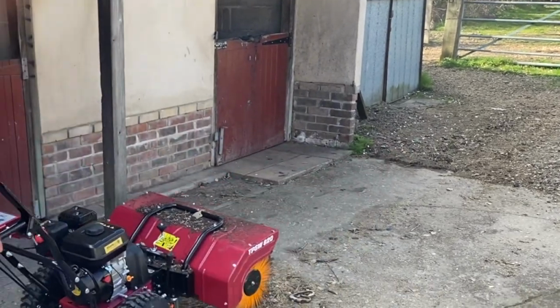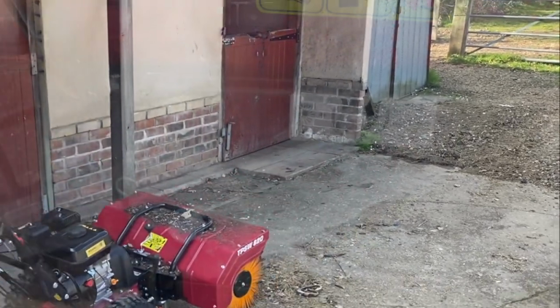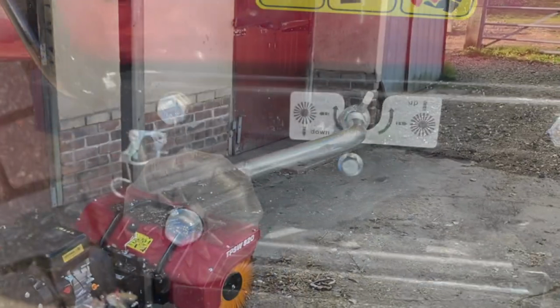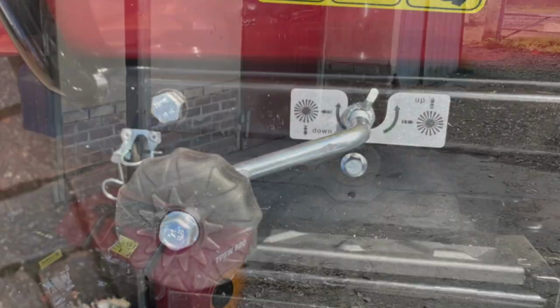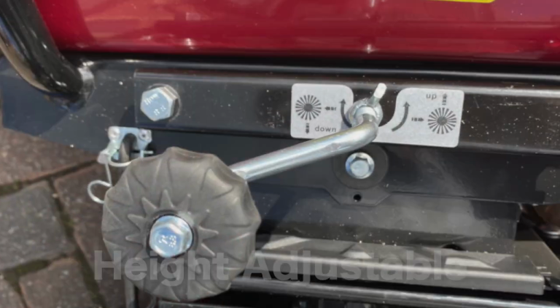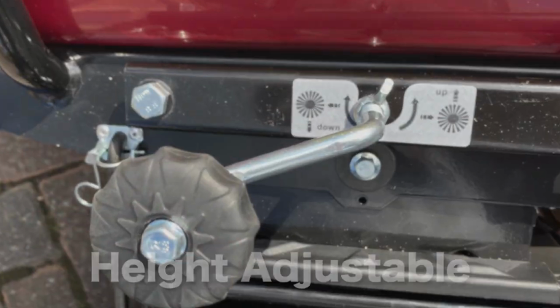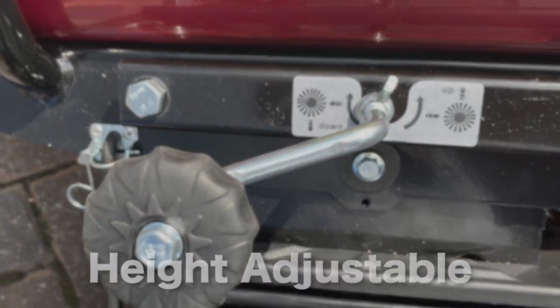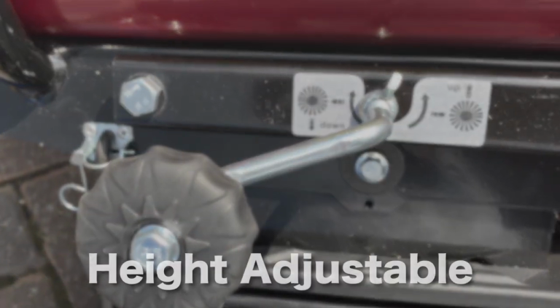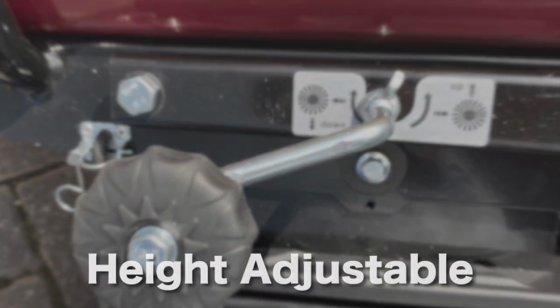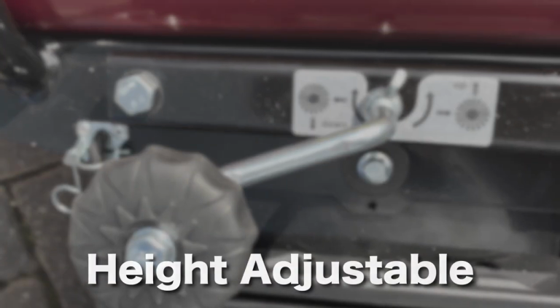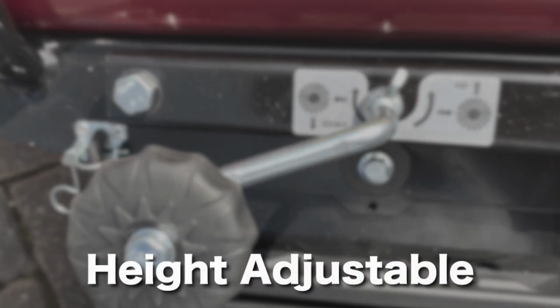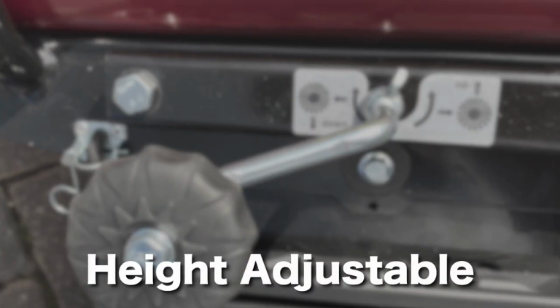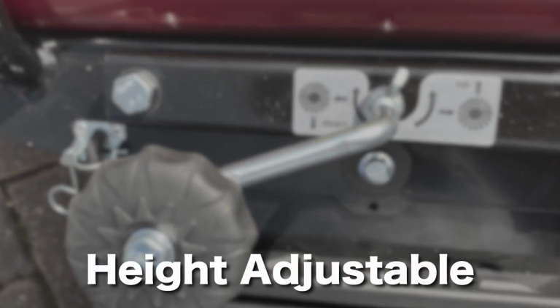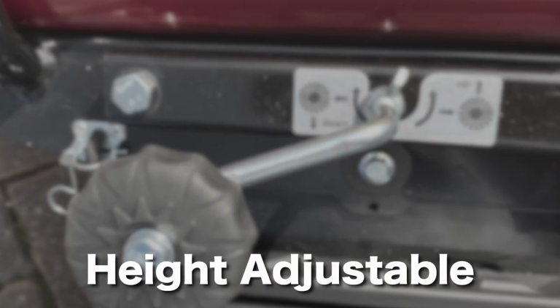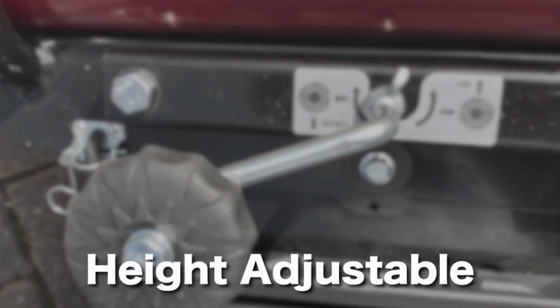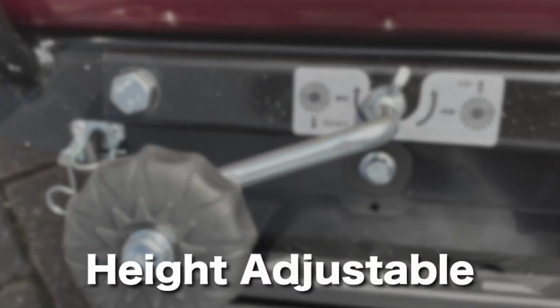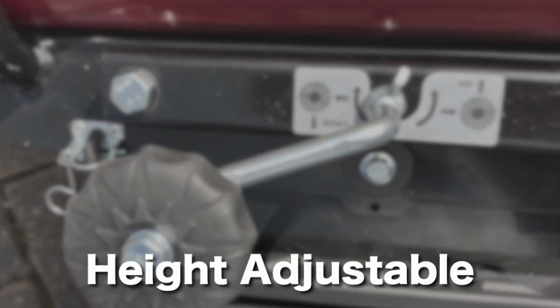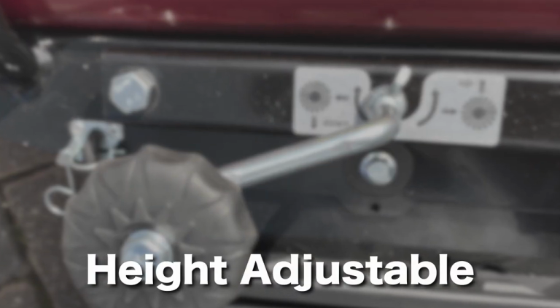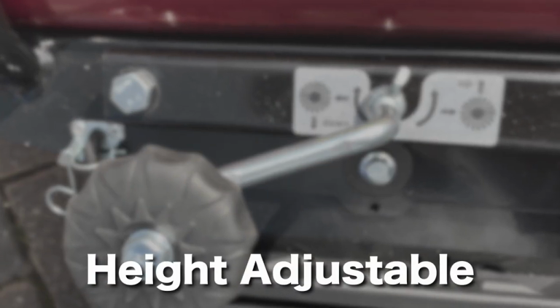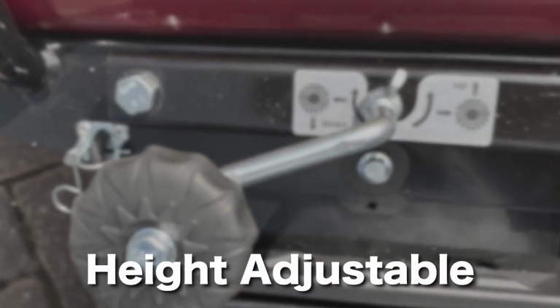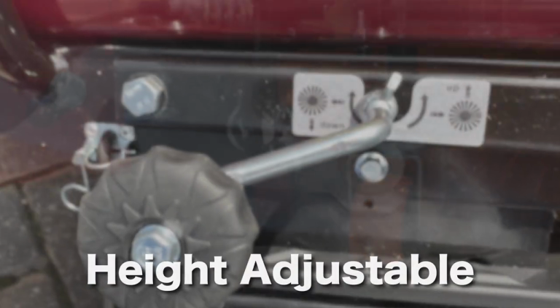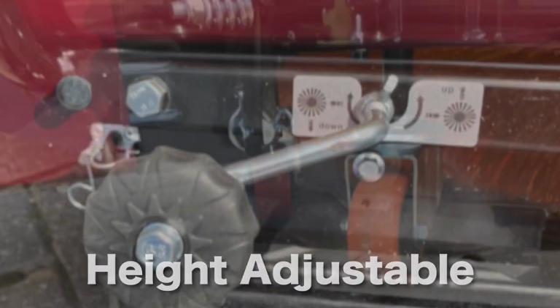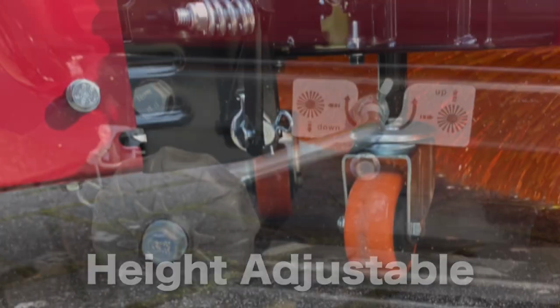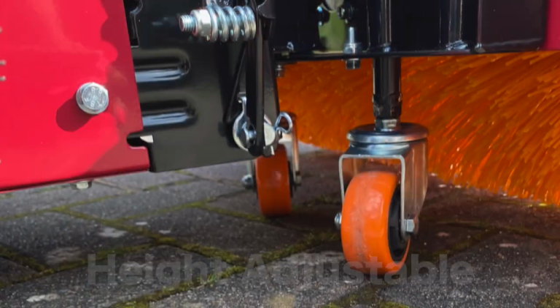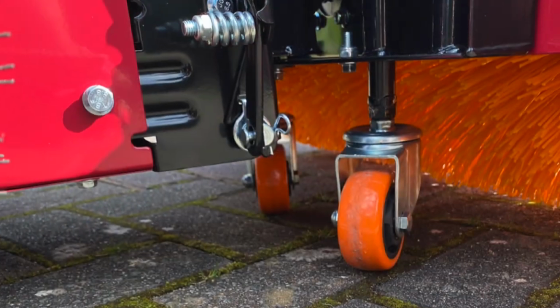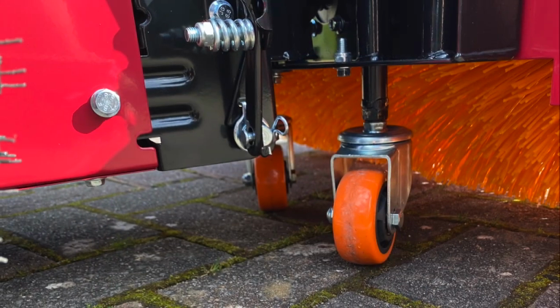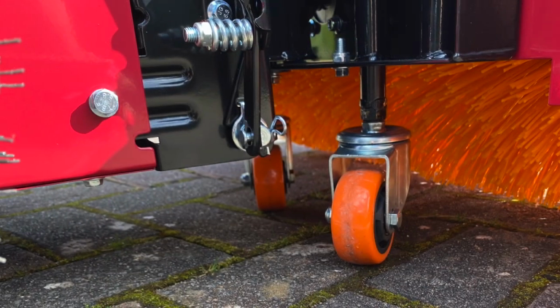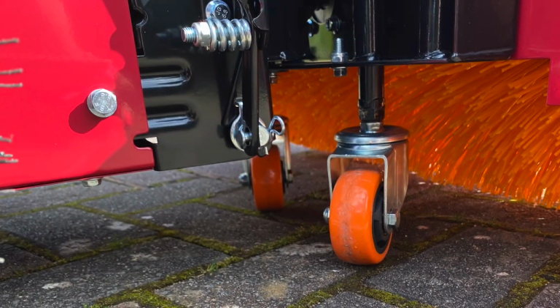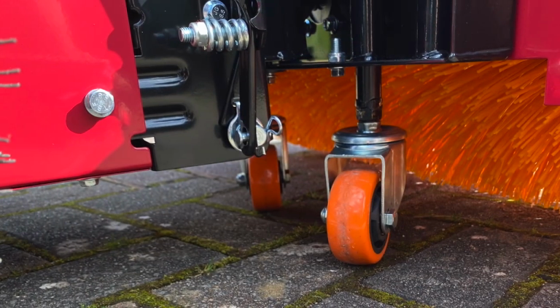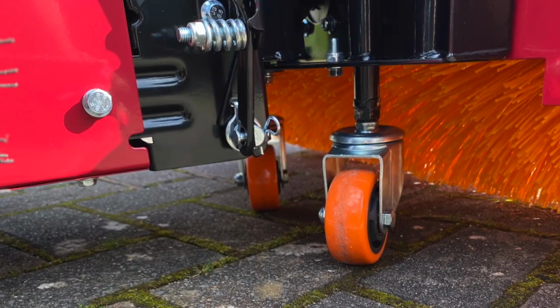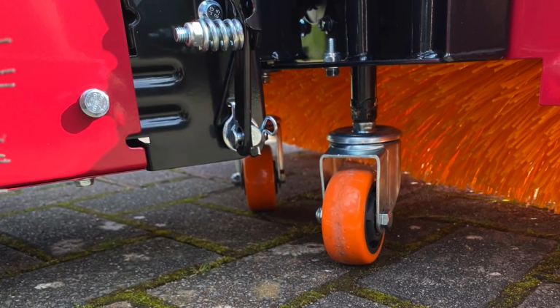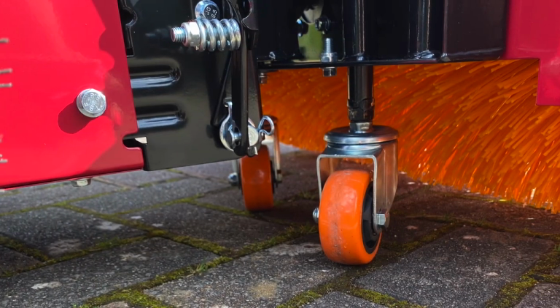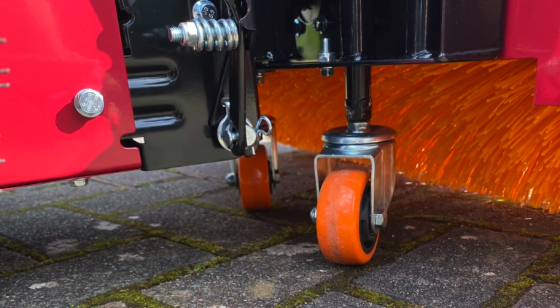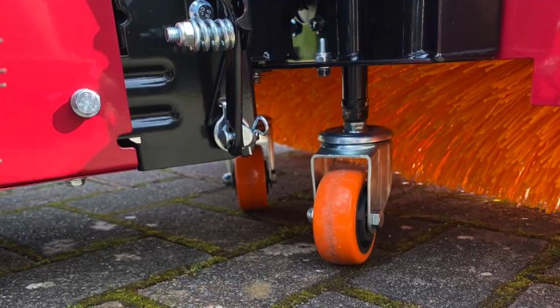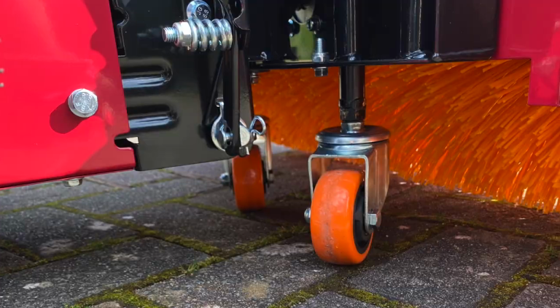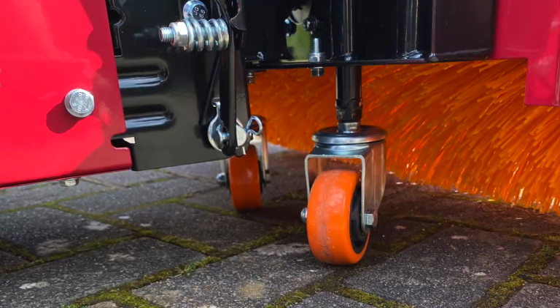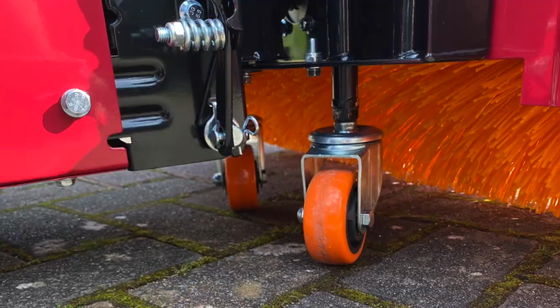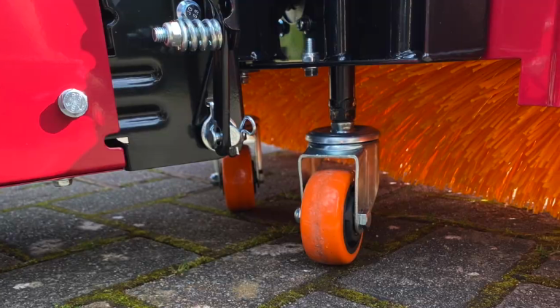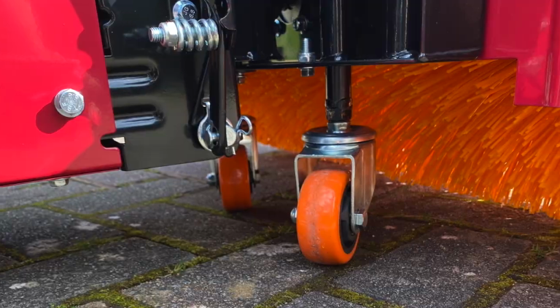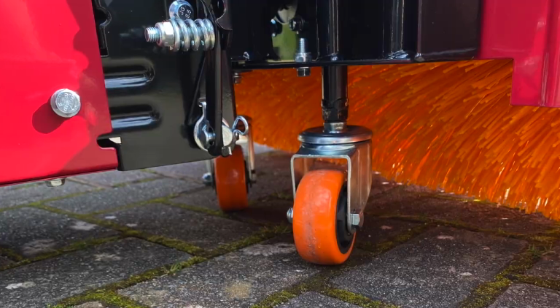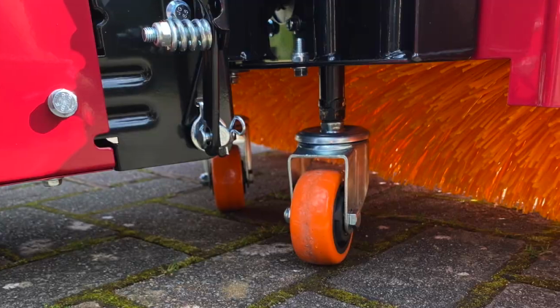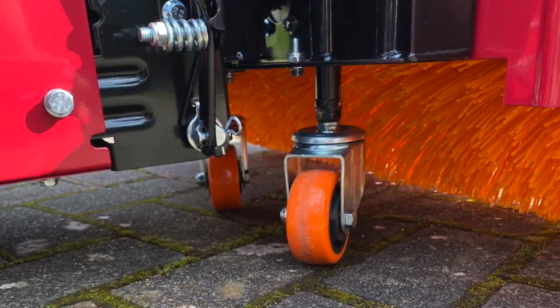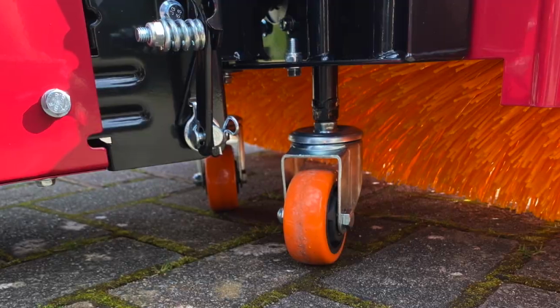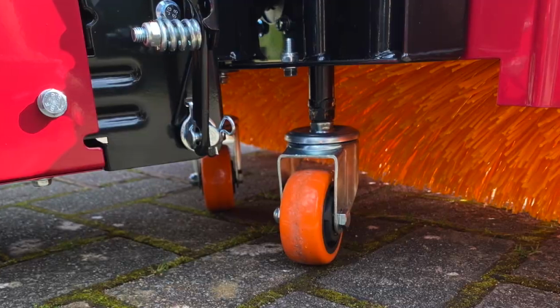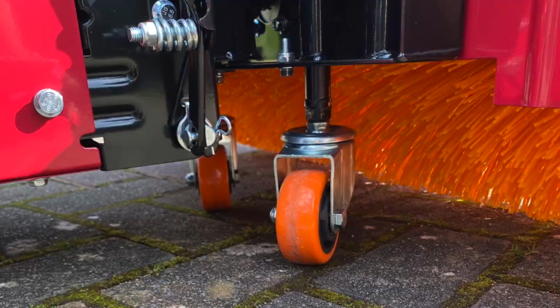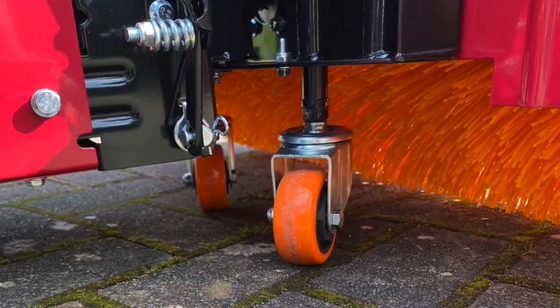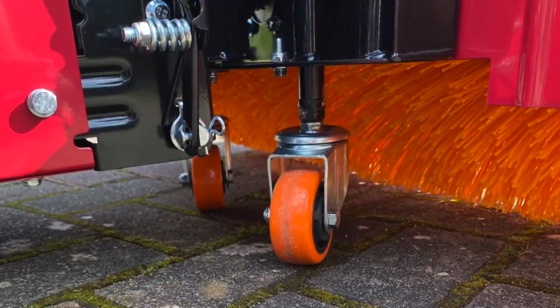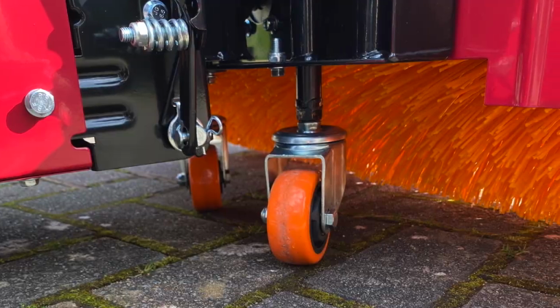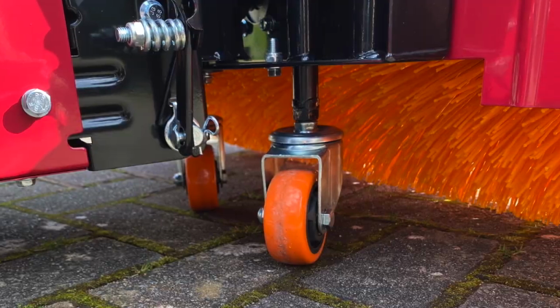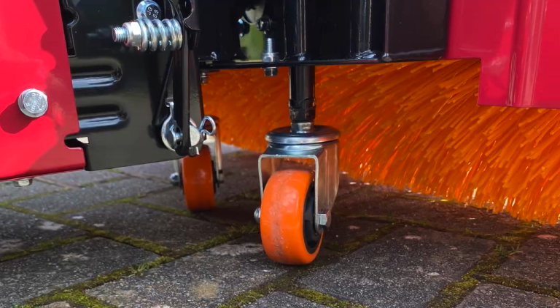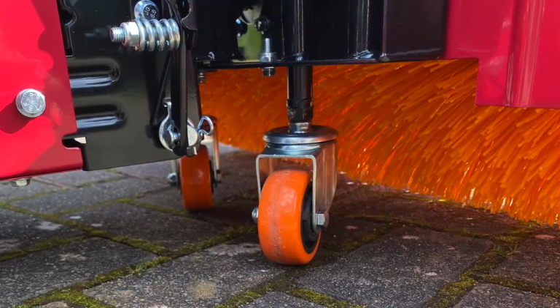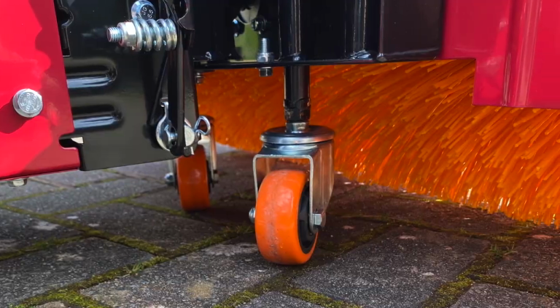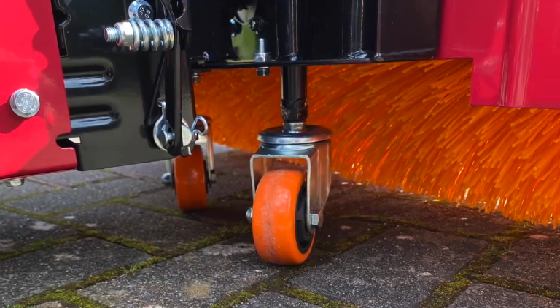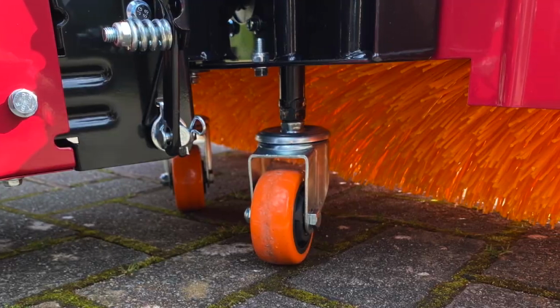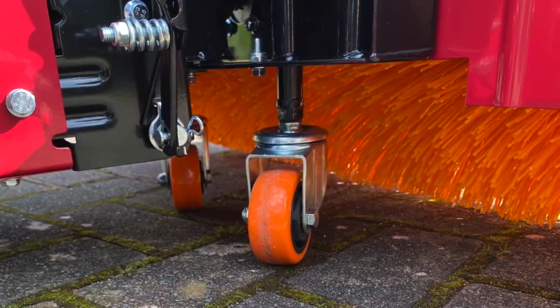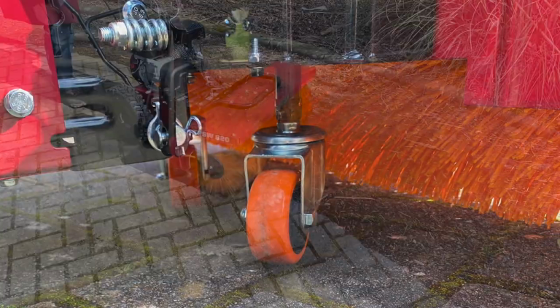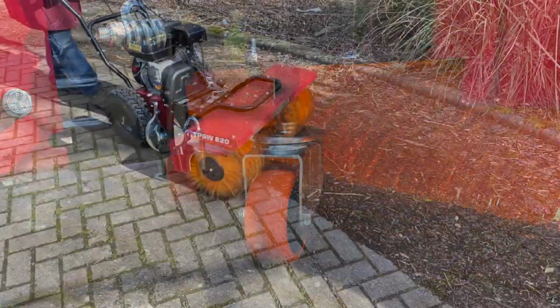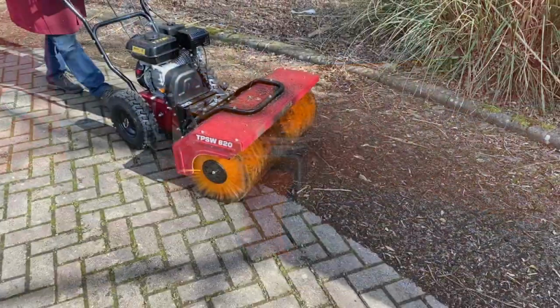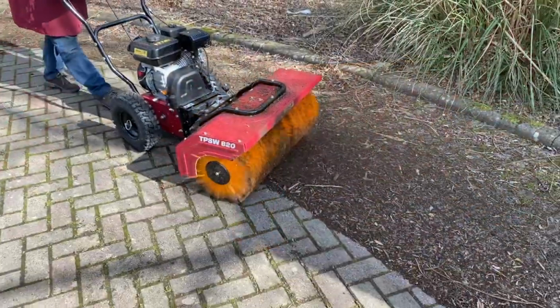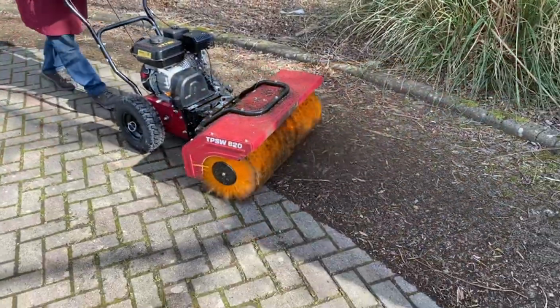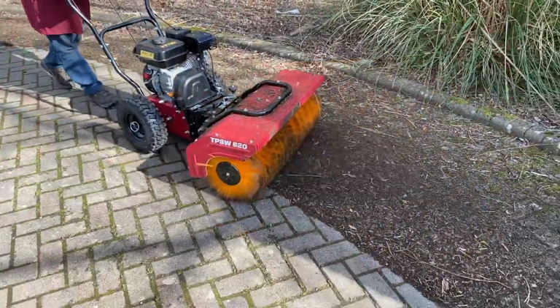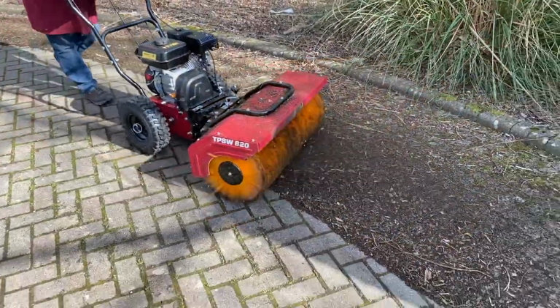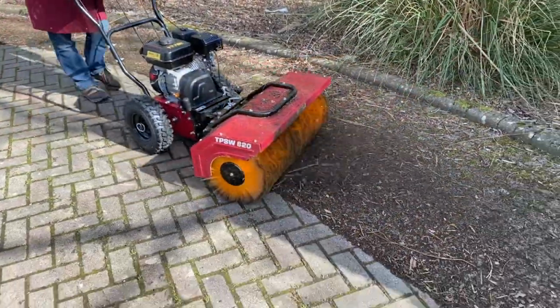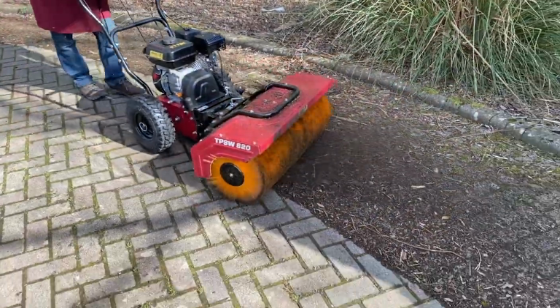The power brush speed and height can be easily adjusted to minimise dust and suit the conditions you are working in.